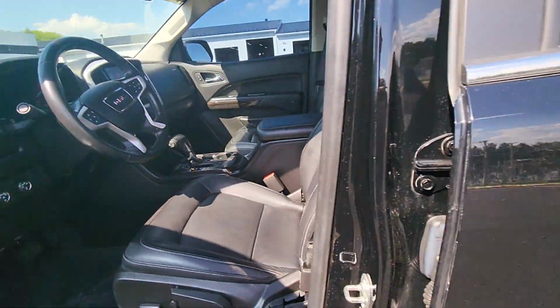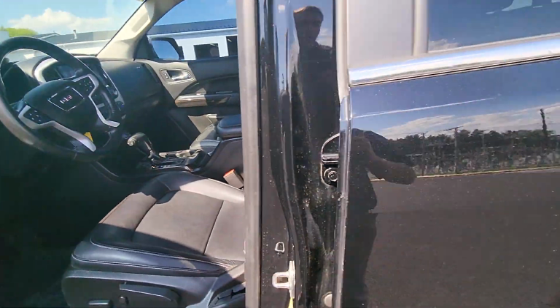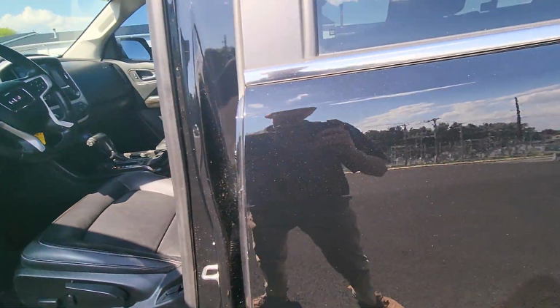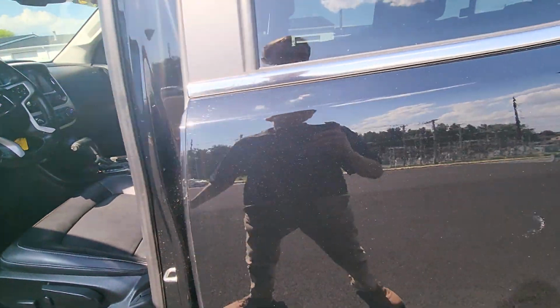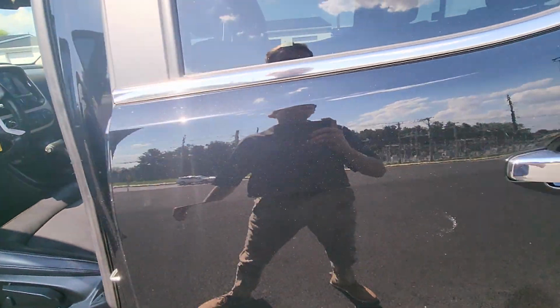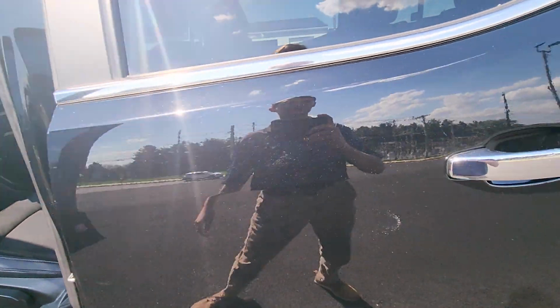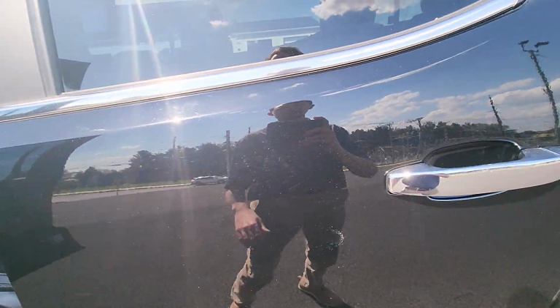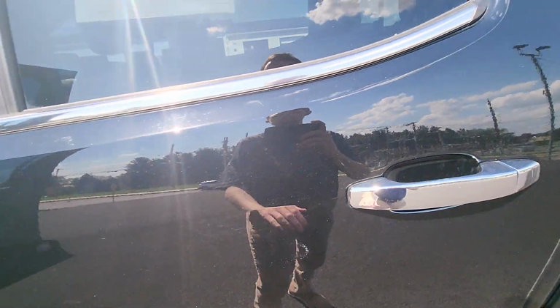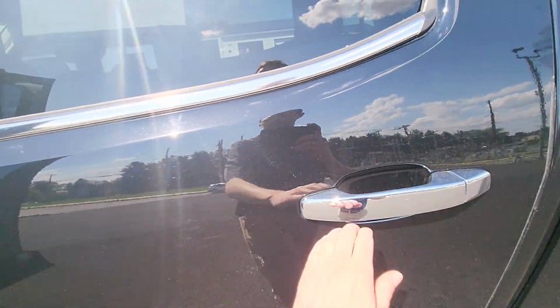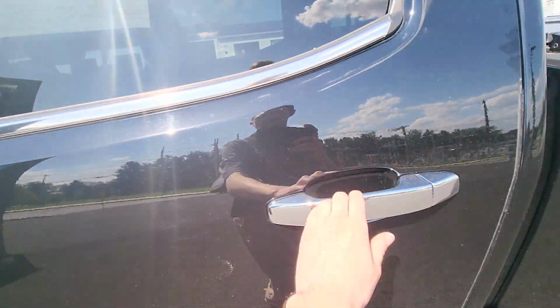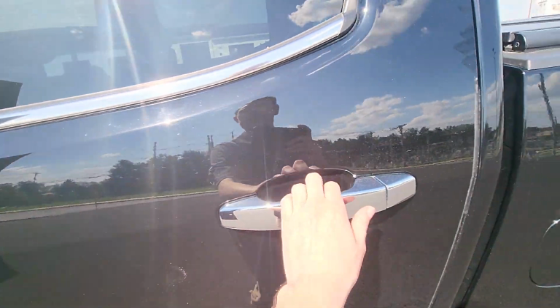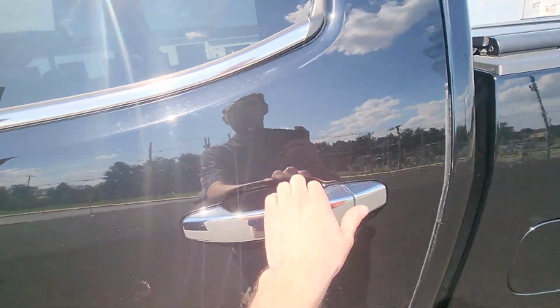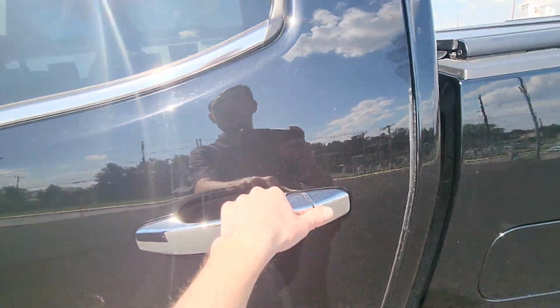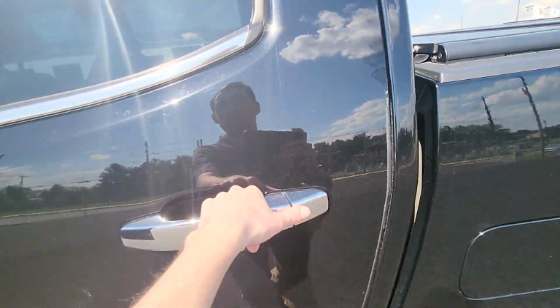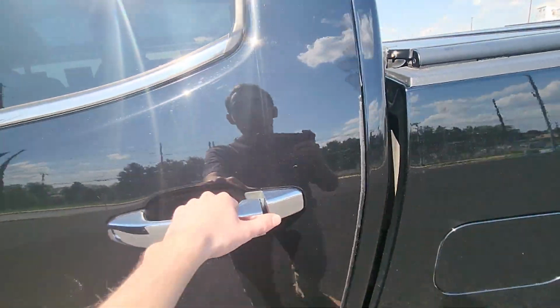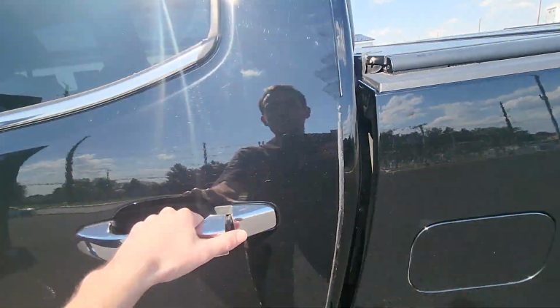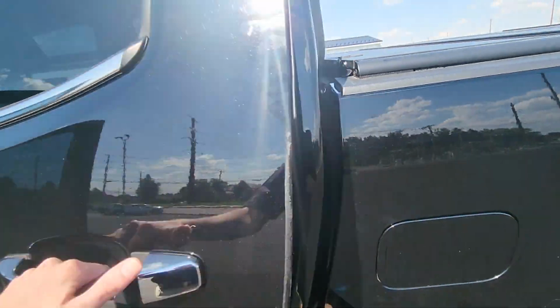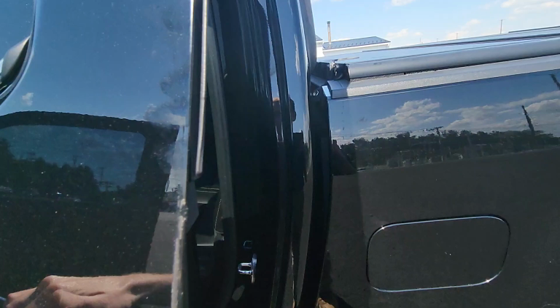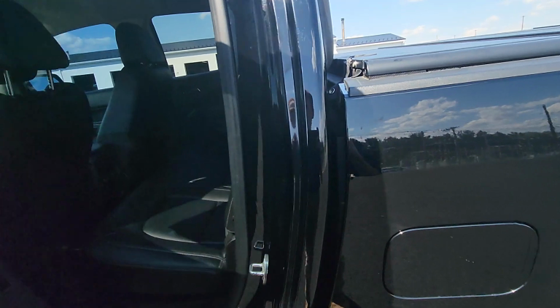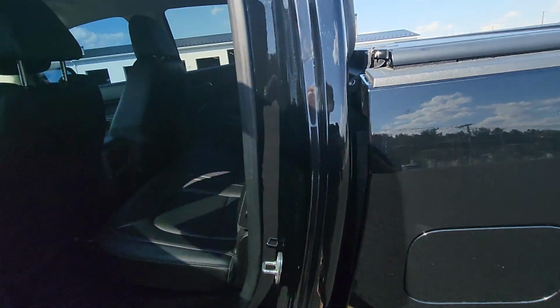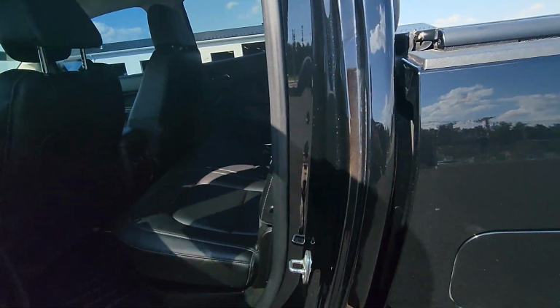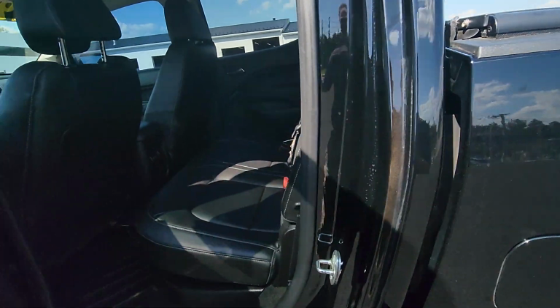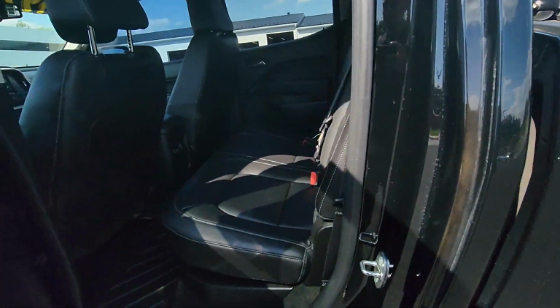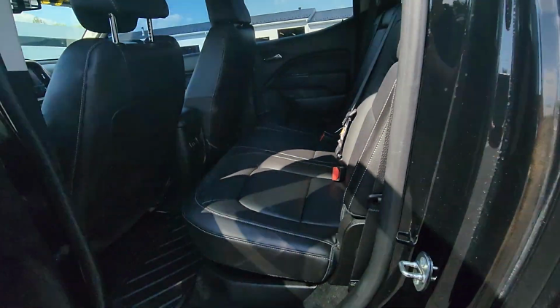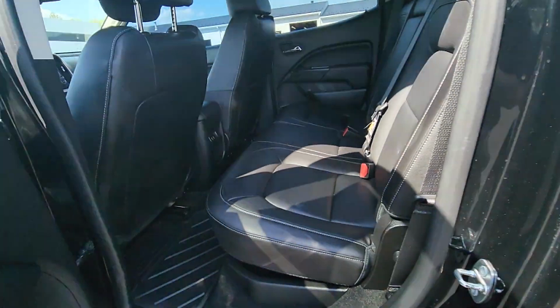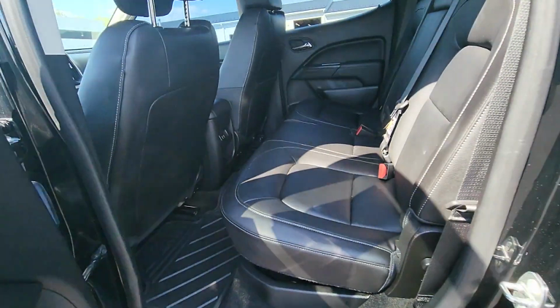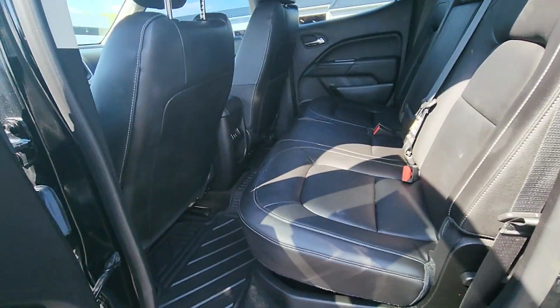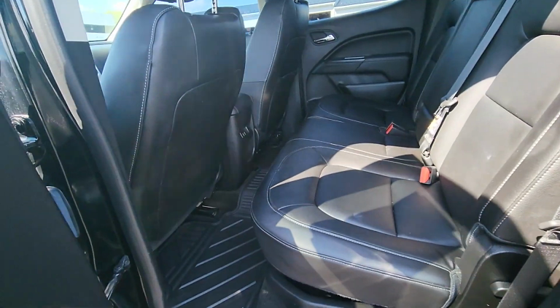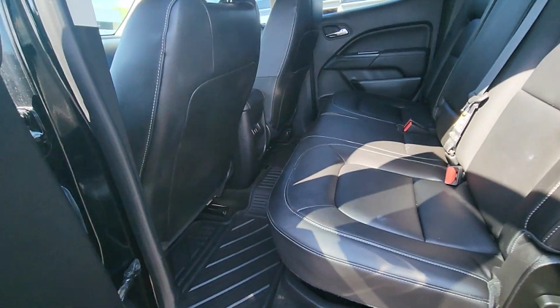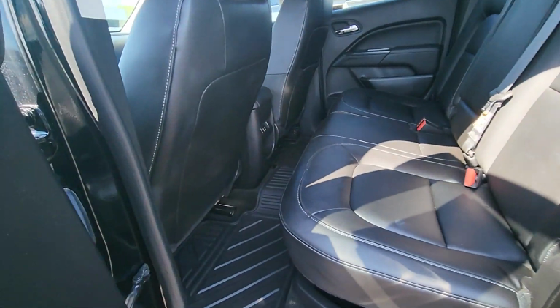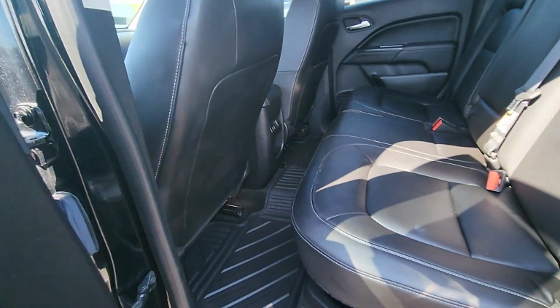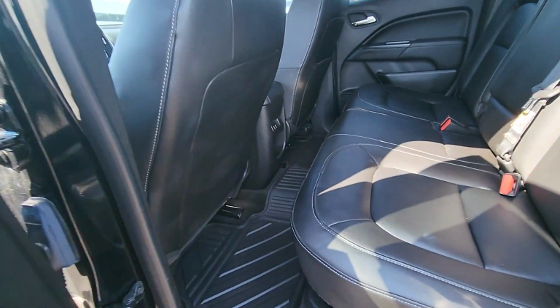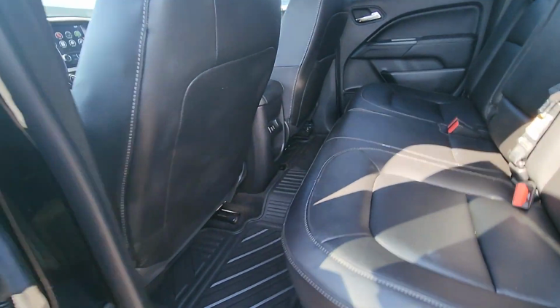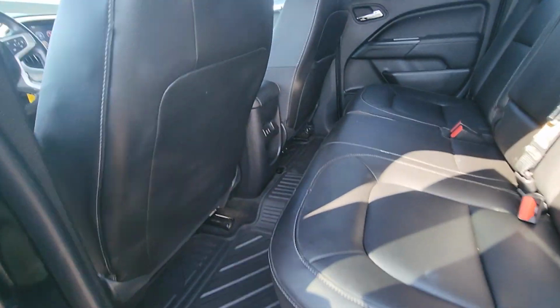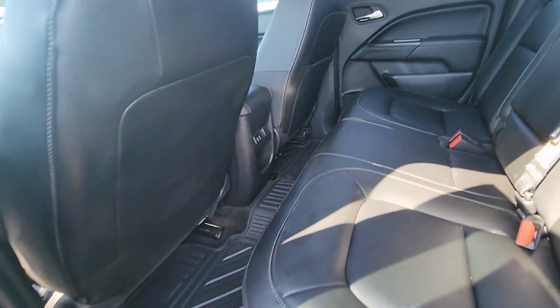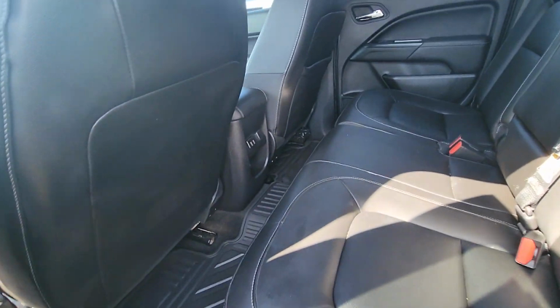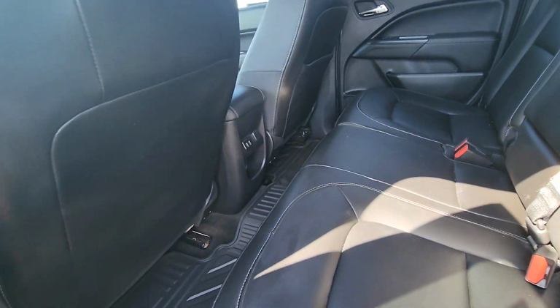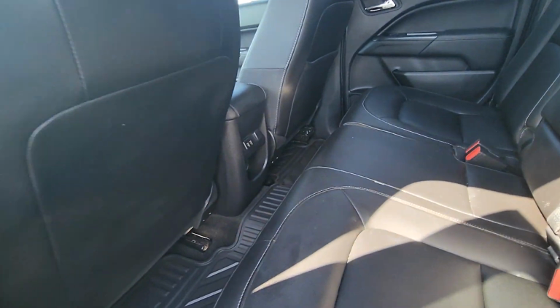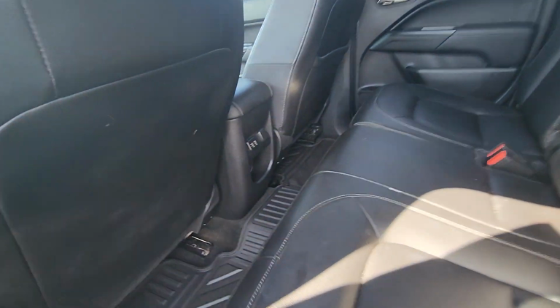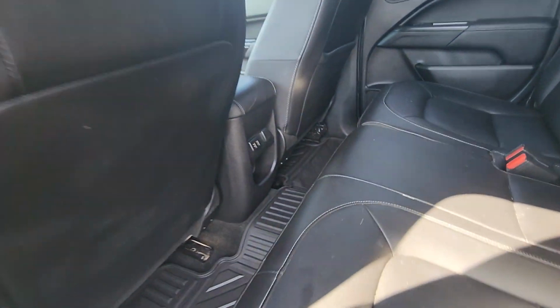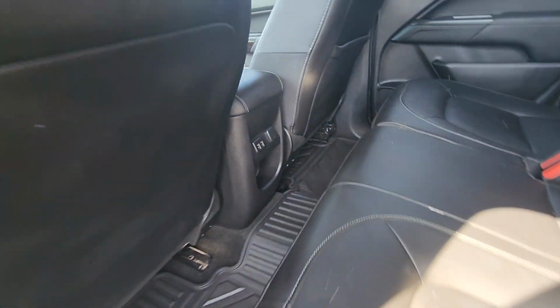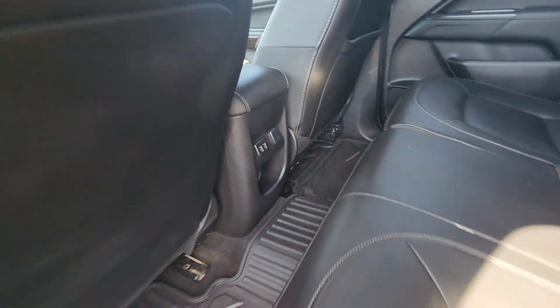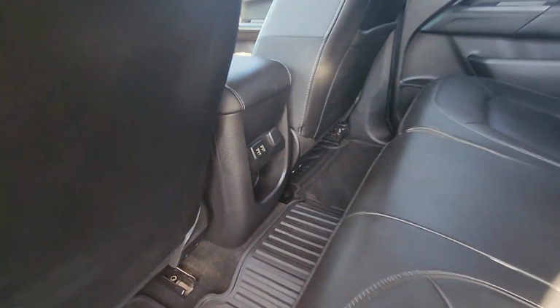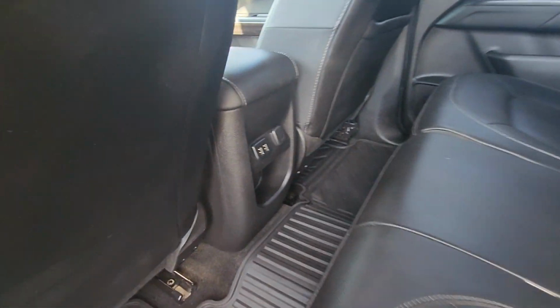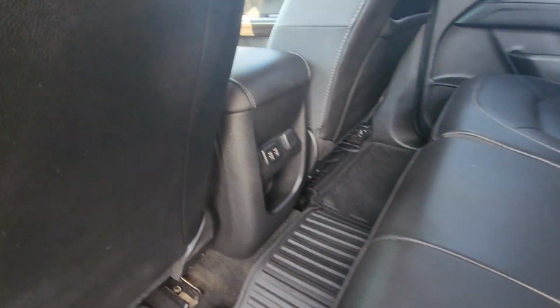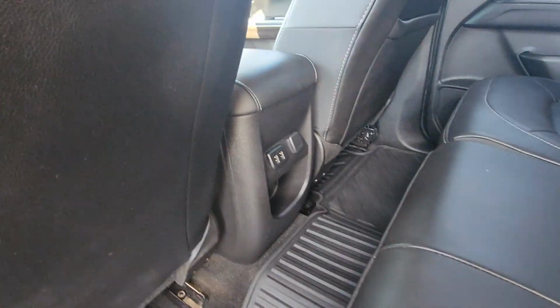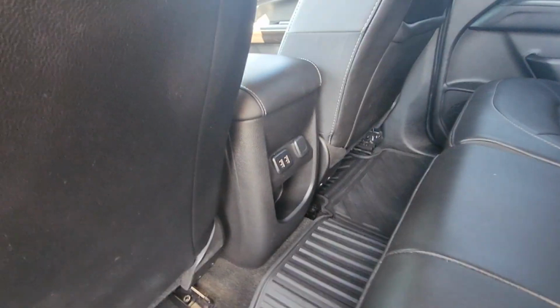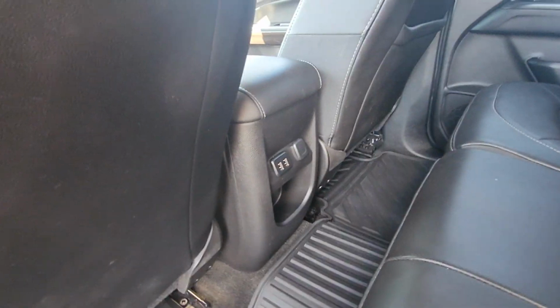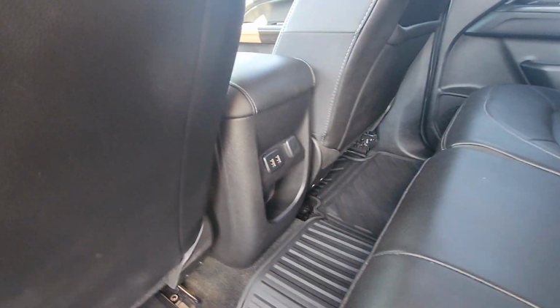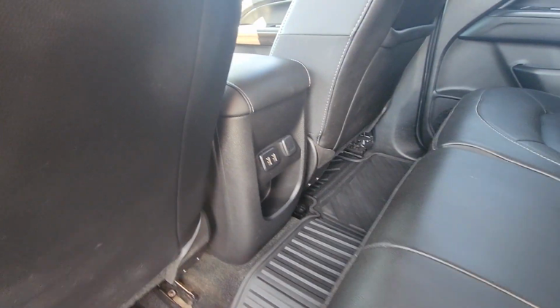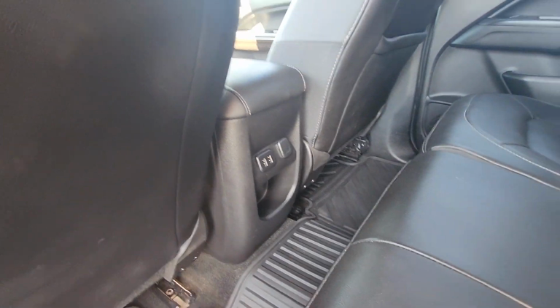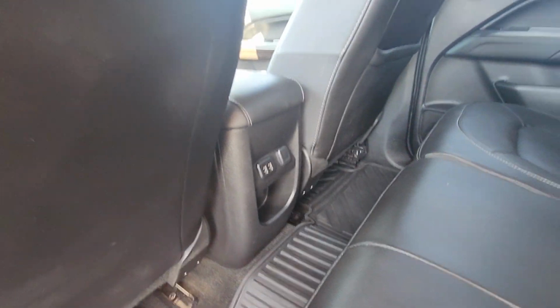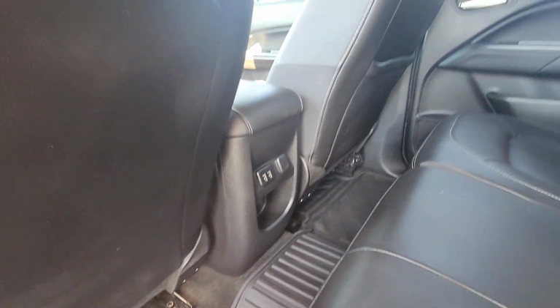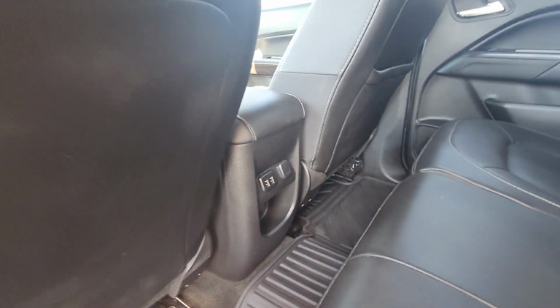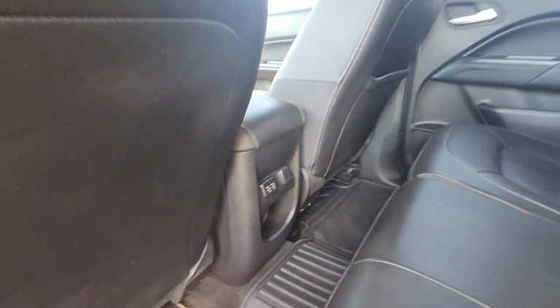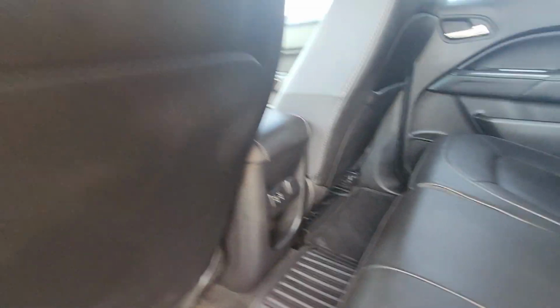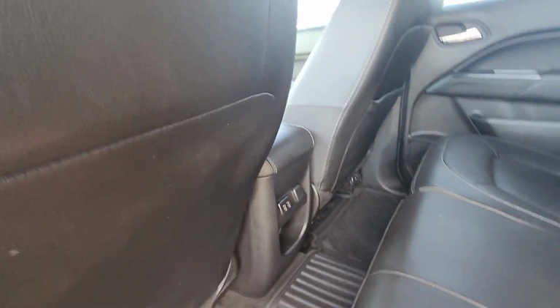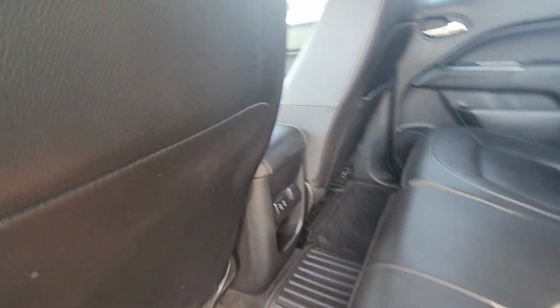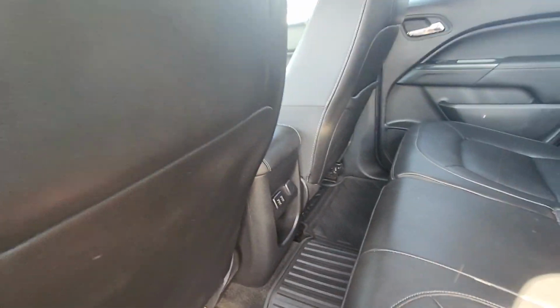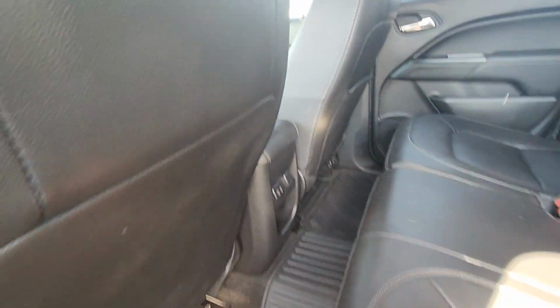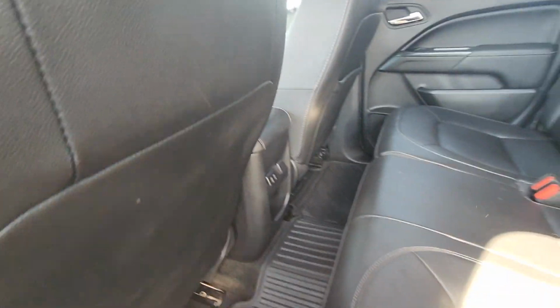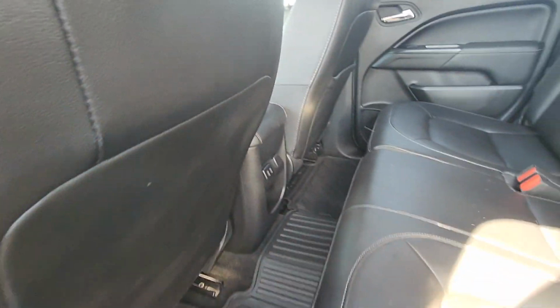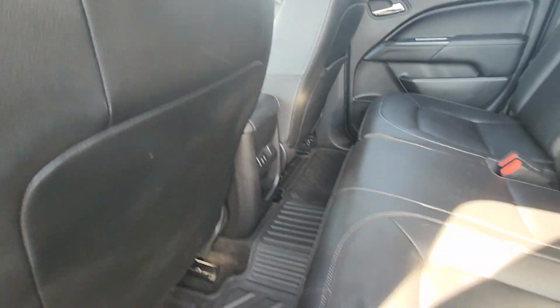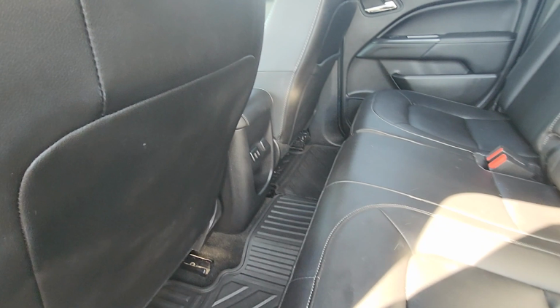Heading on to the back, this is a crew cab, so you do have good legroom here in the back. There are two USB ports and a 12-volt outlet to charge.